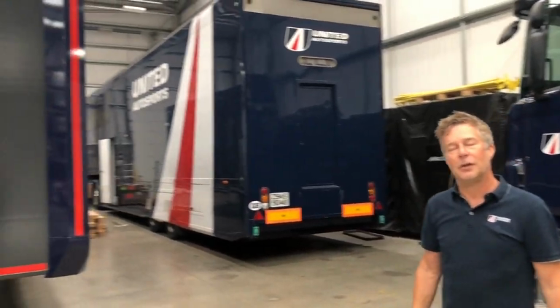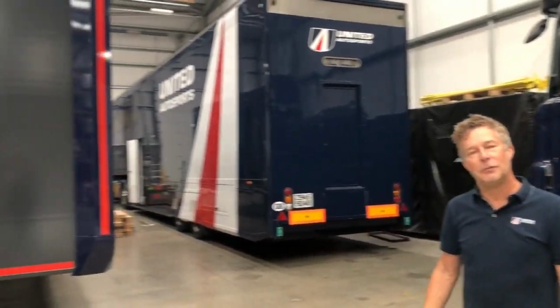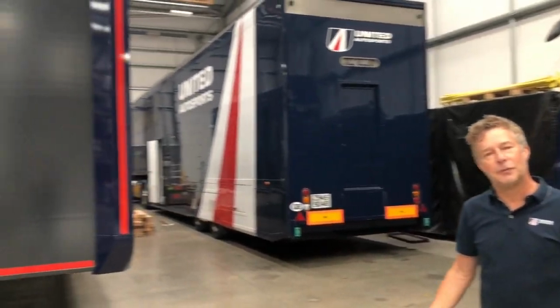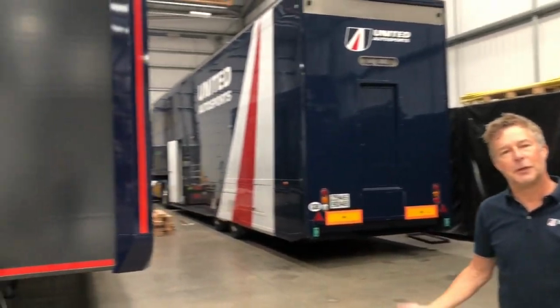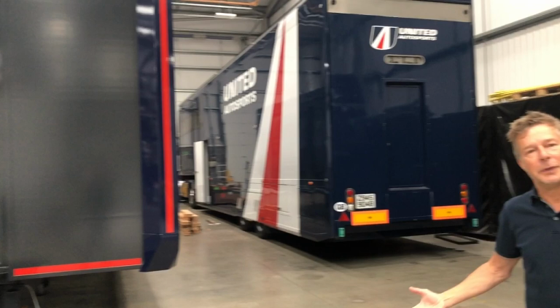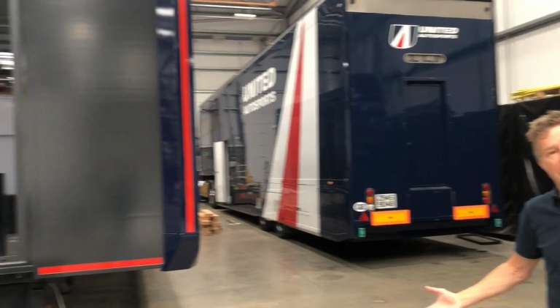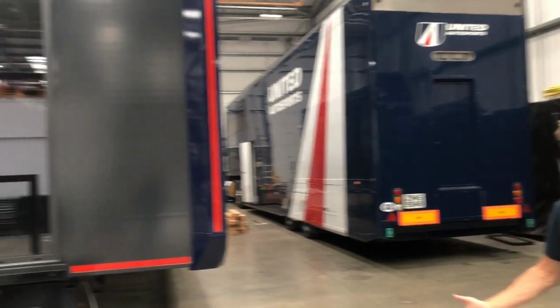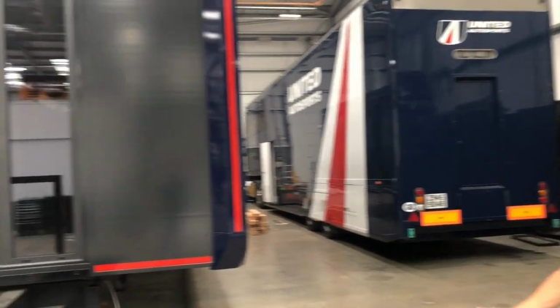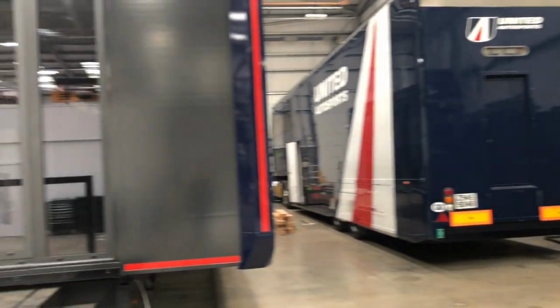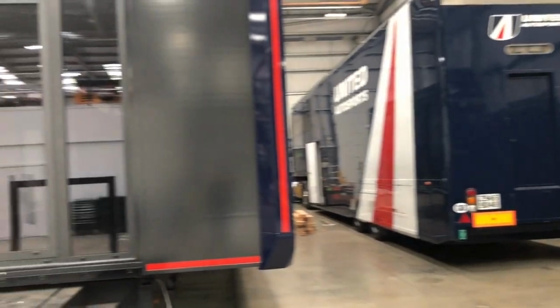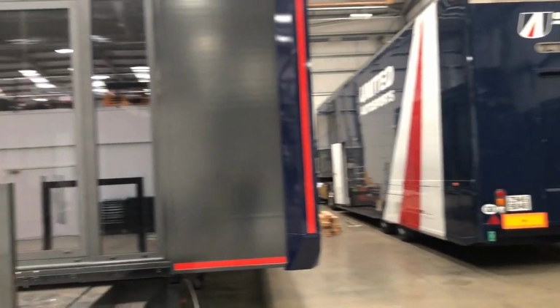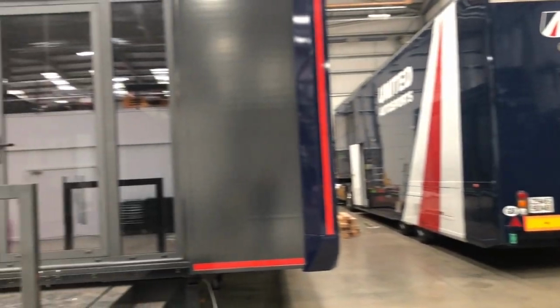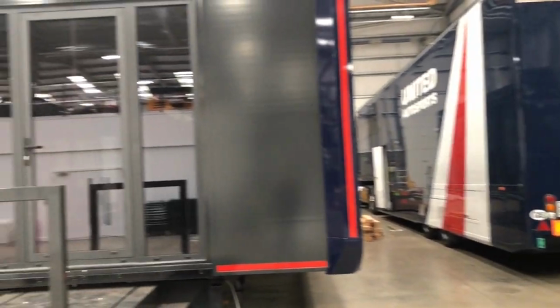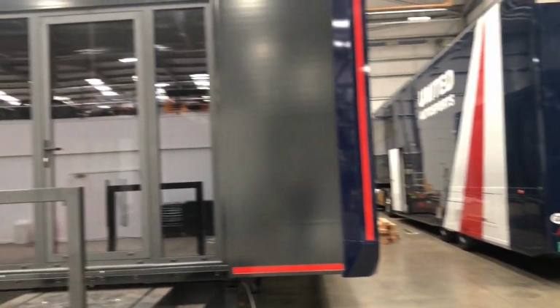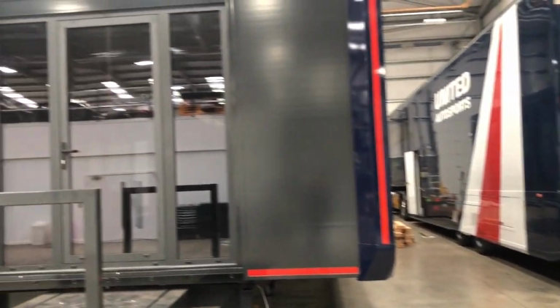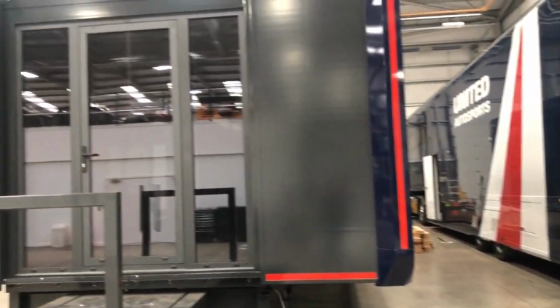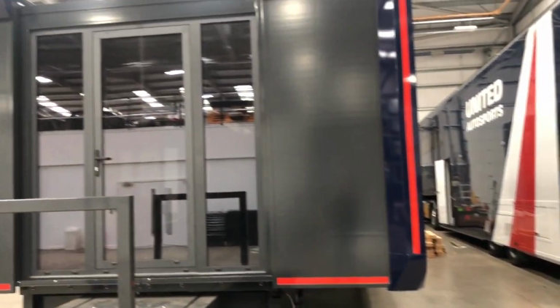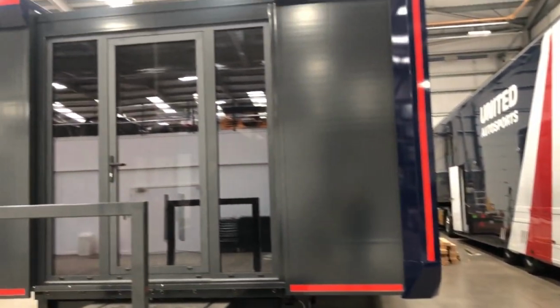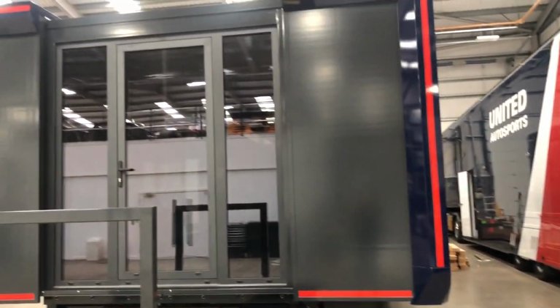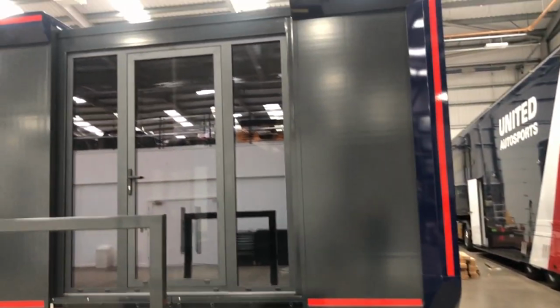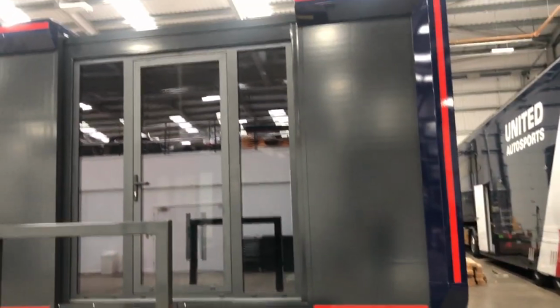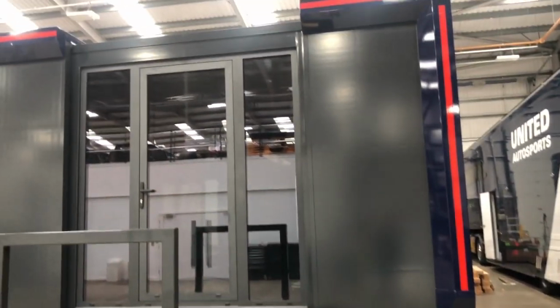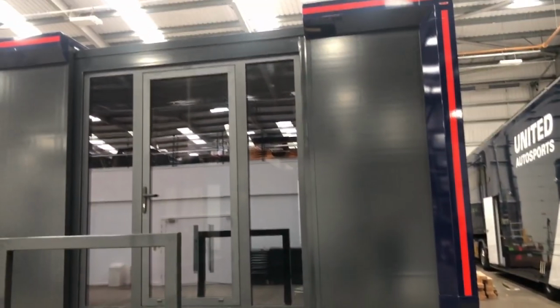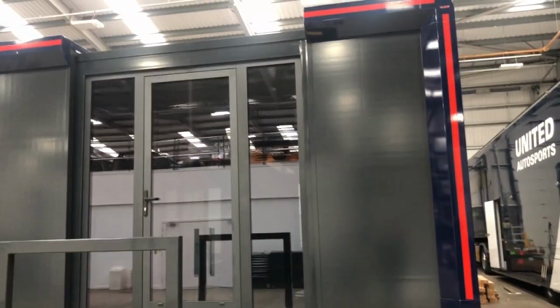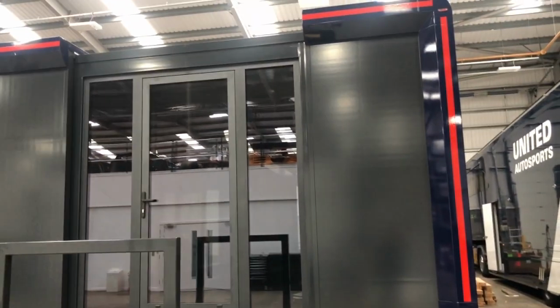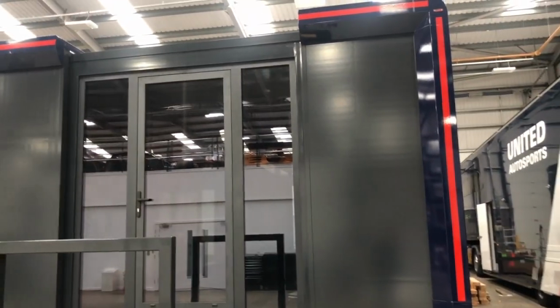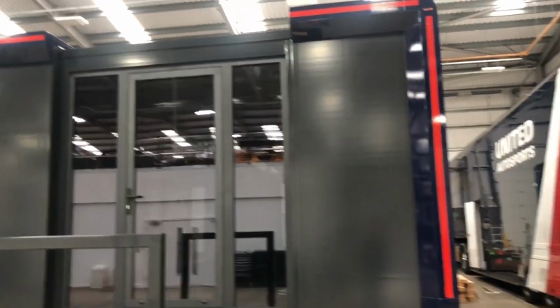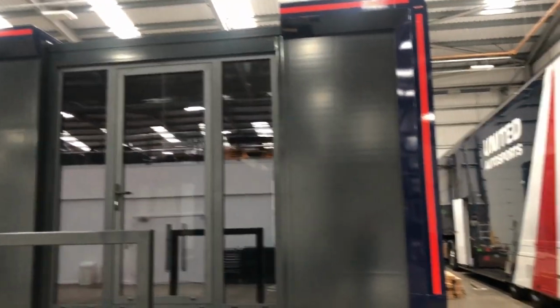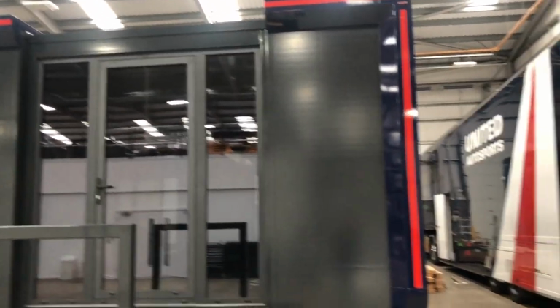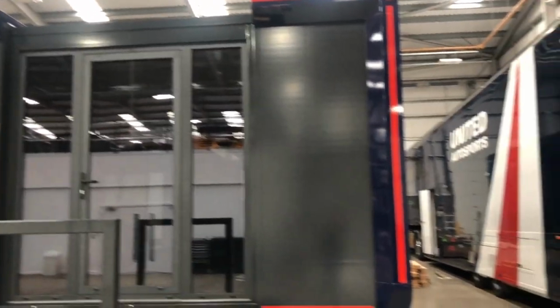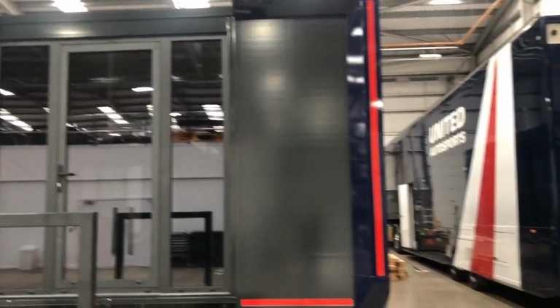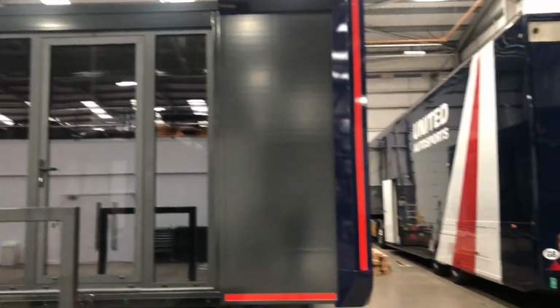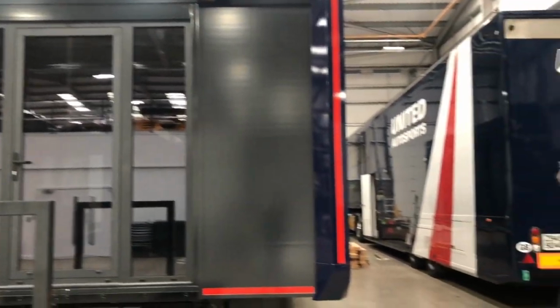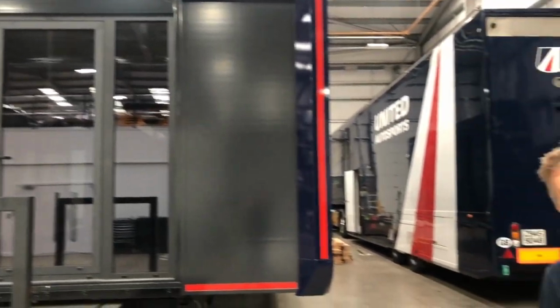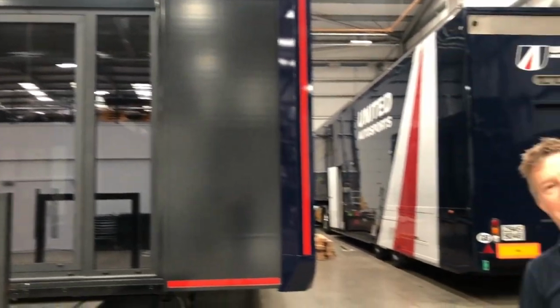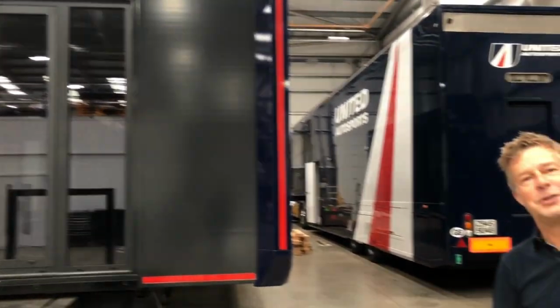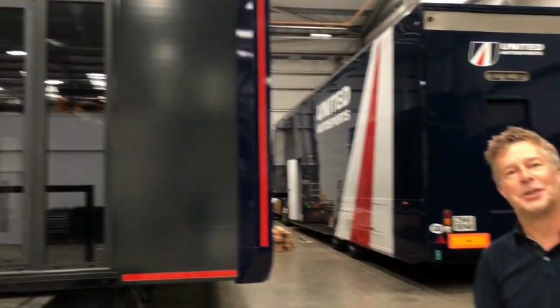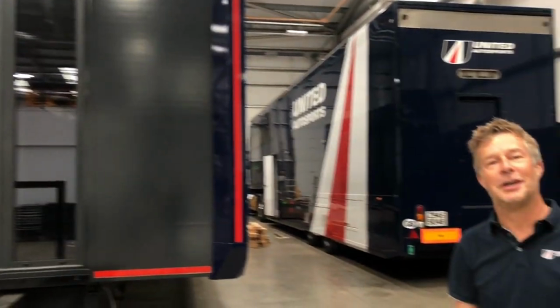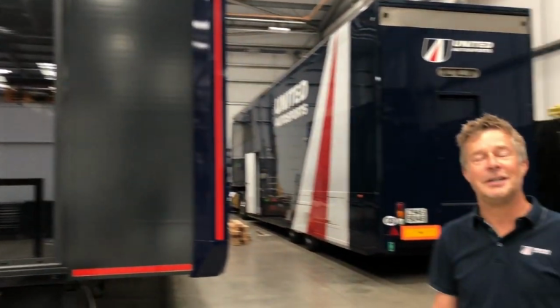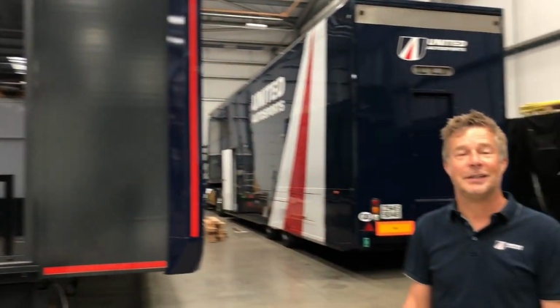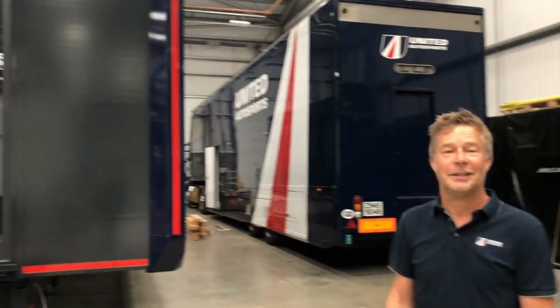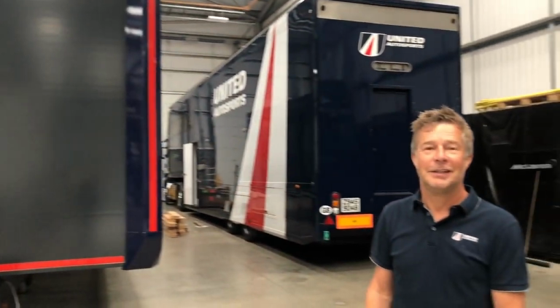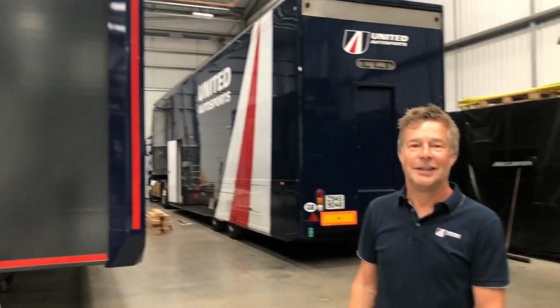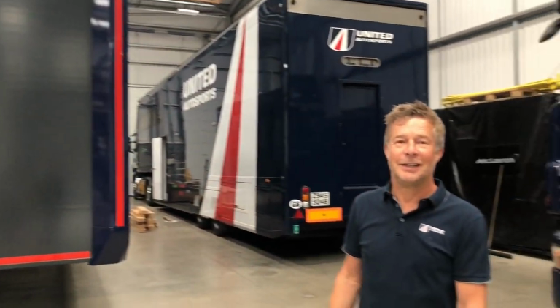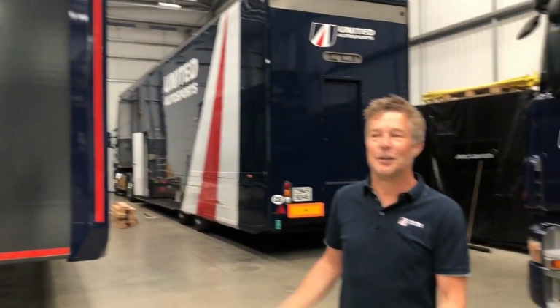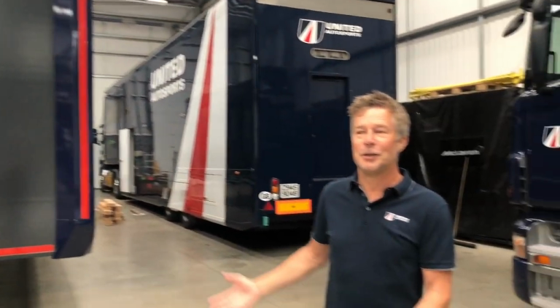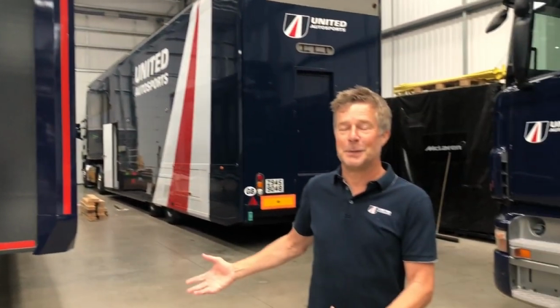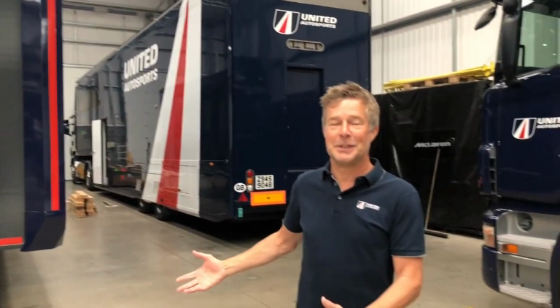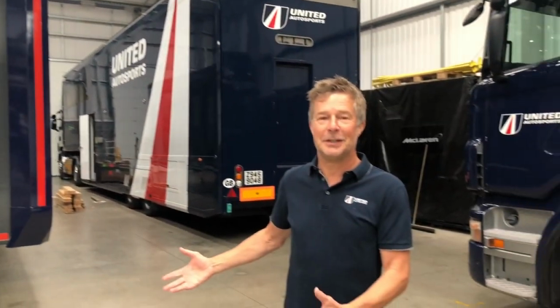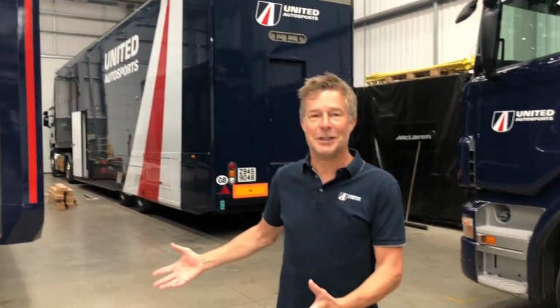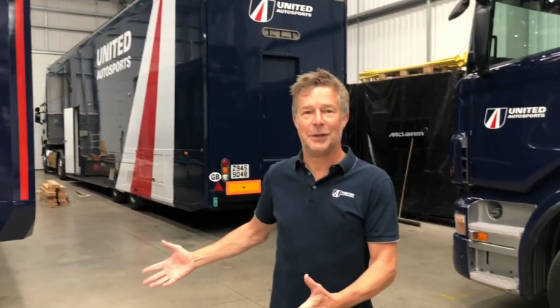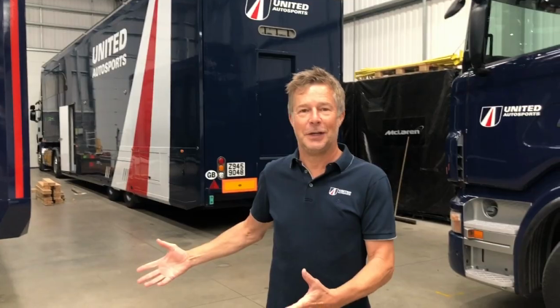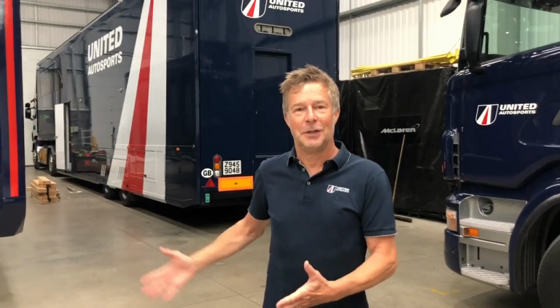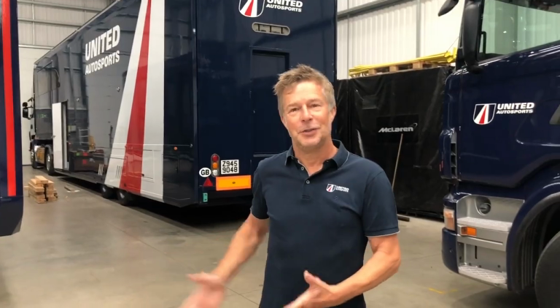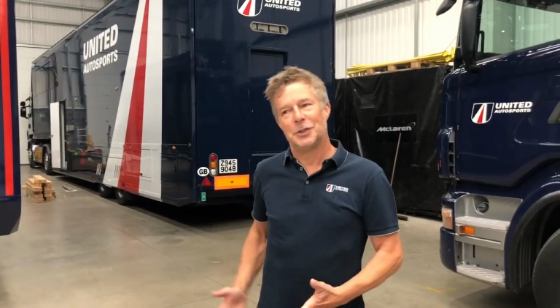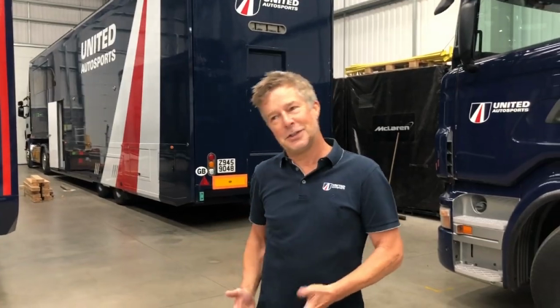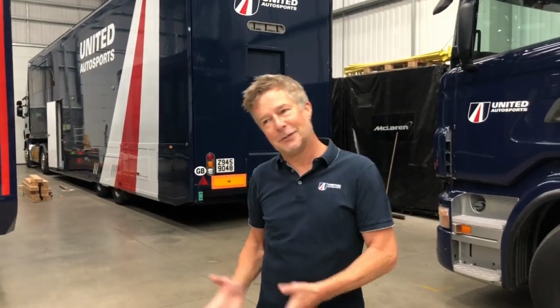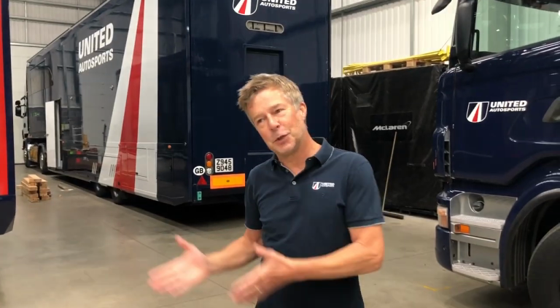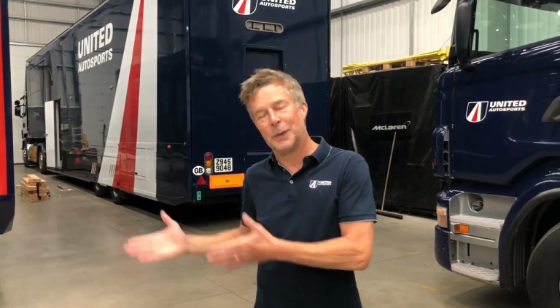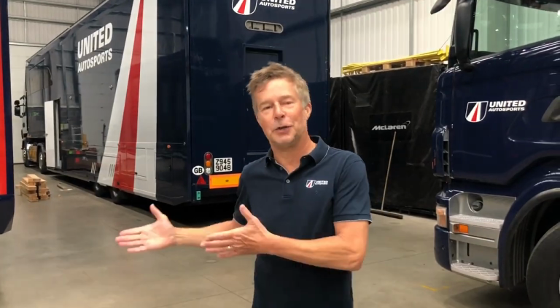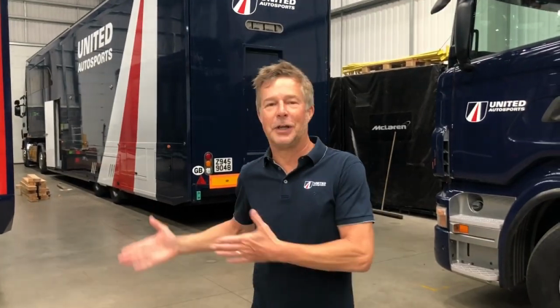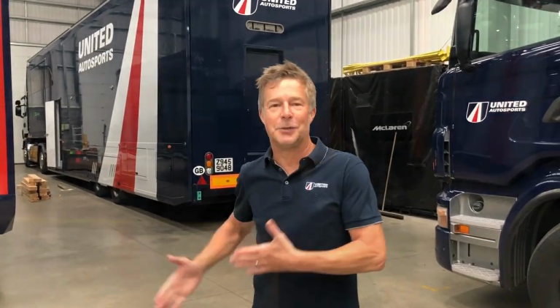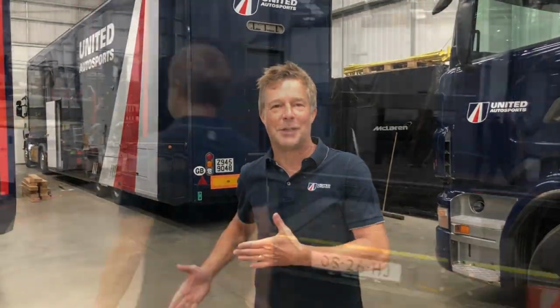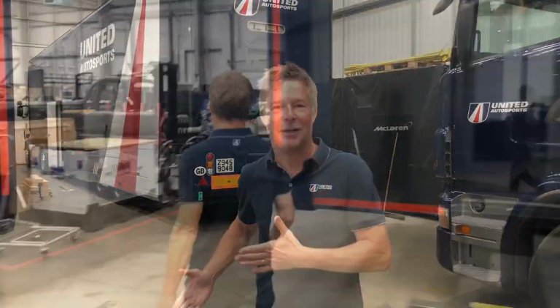Here we've got our new hospitality unit that we're doing some work on. Hopefully we get to race this year, and we're going to be able to welcome a few guests inside the hospitality unit. So let's have a quick look outside.